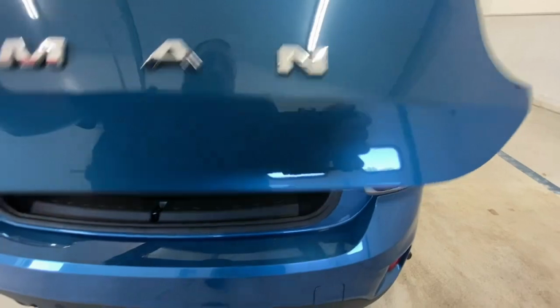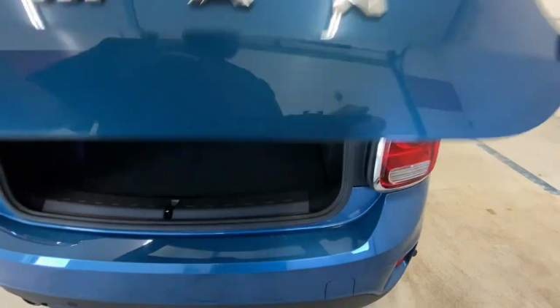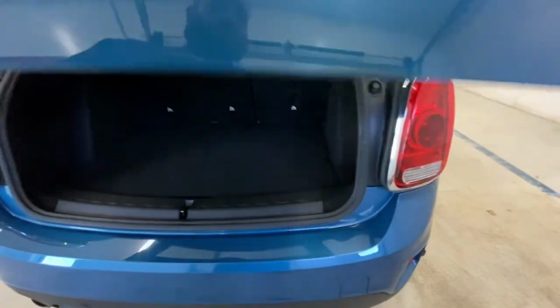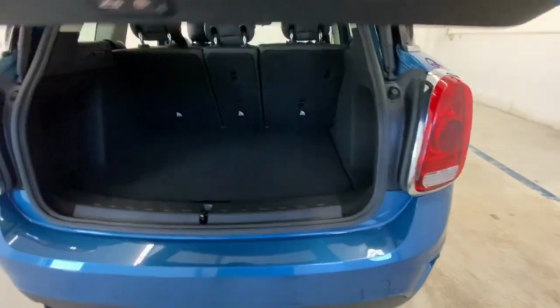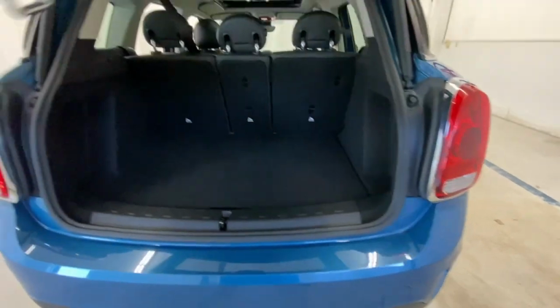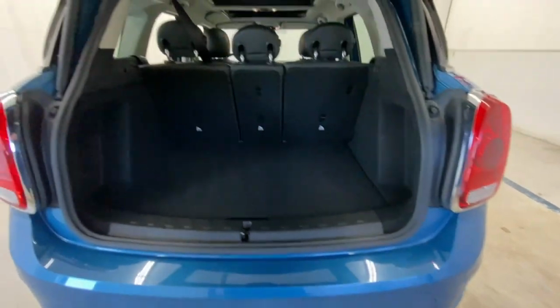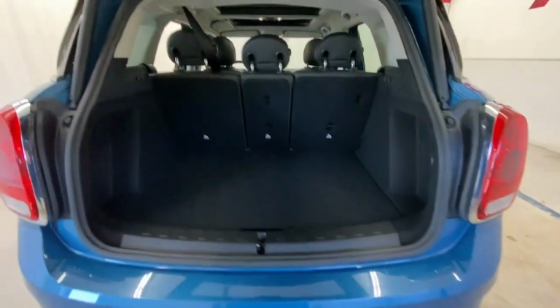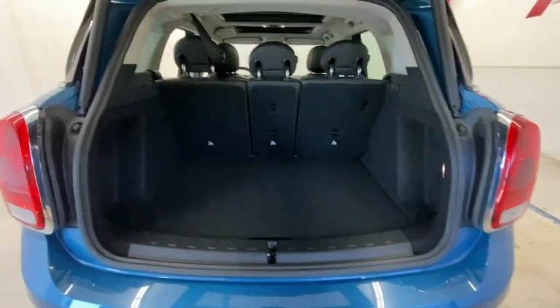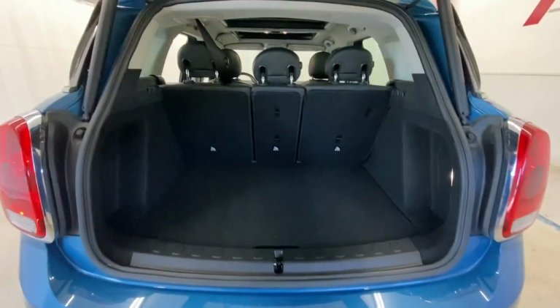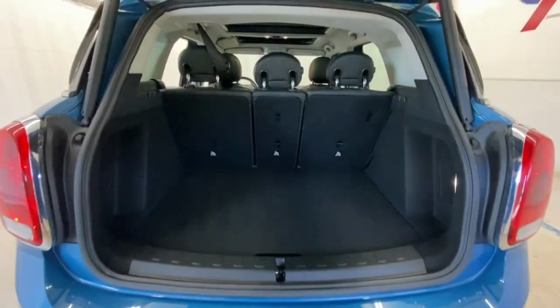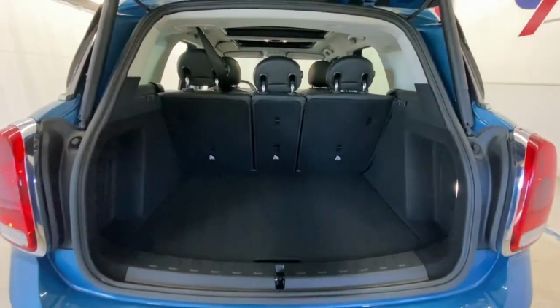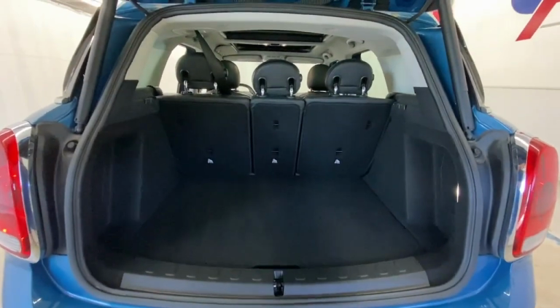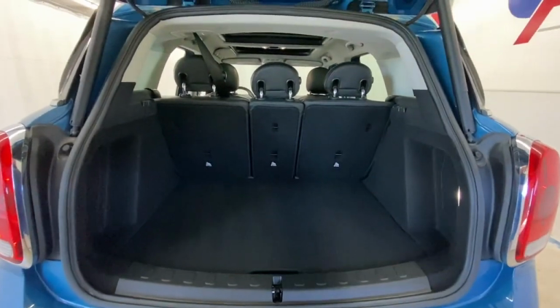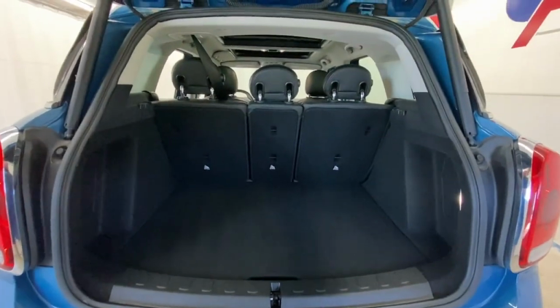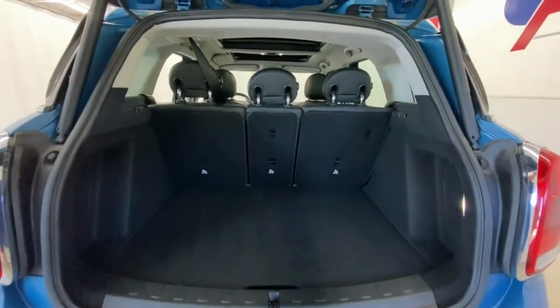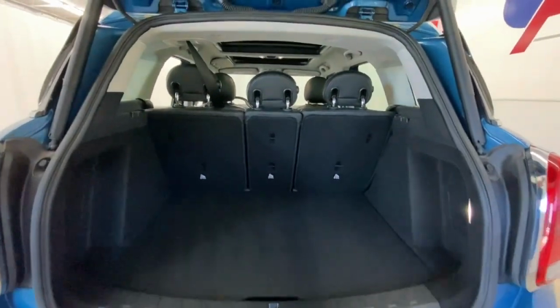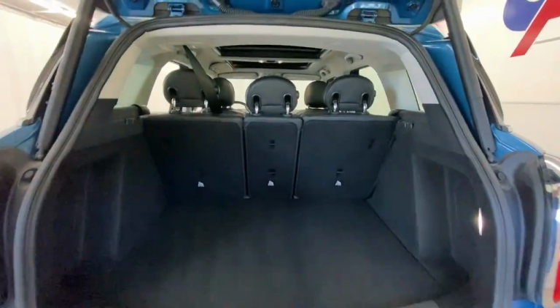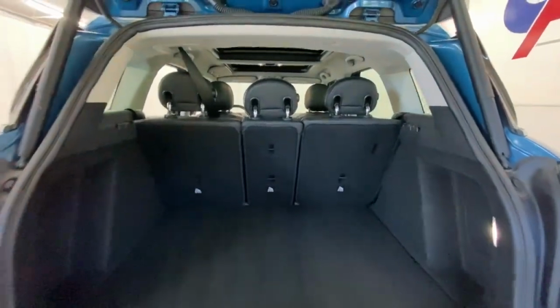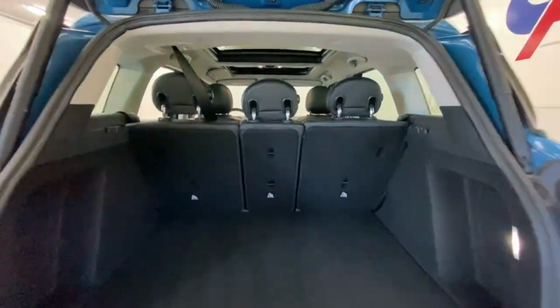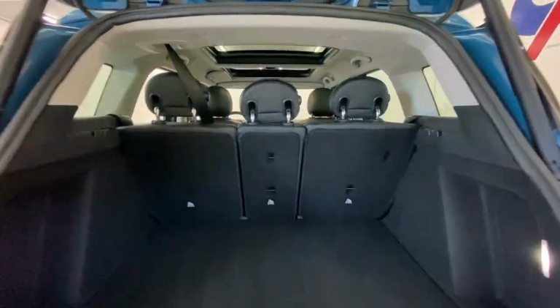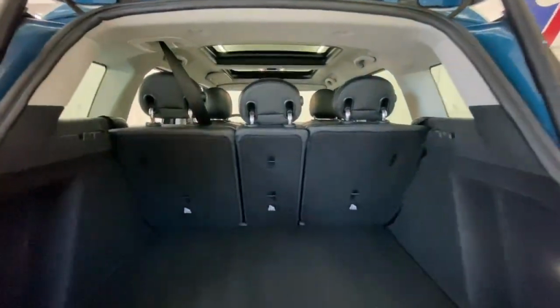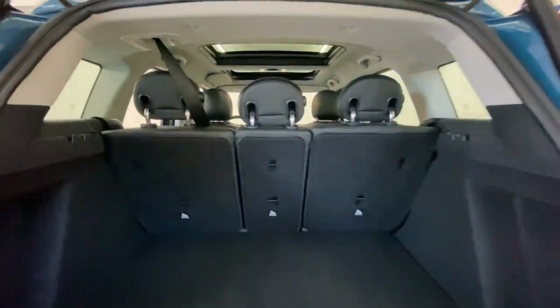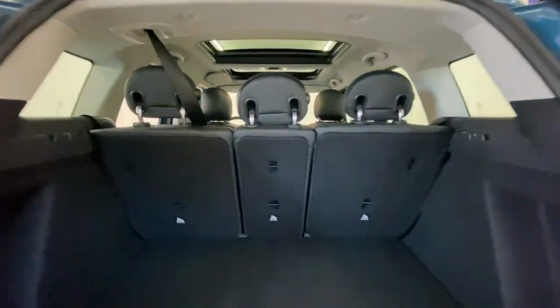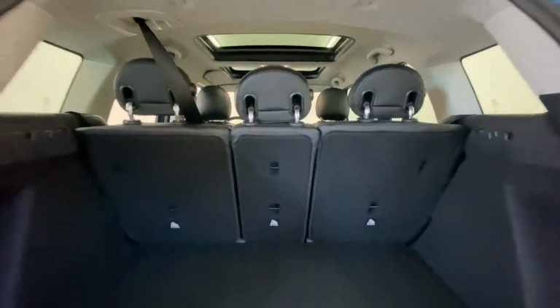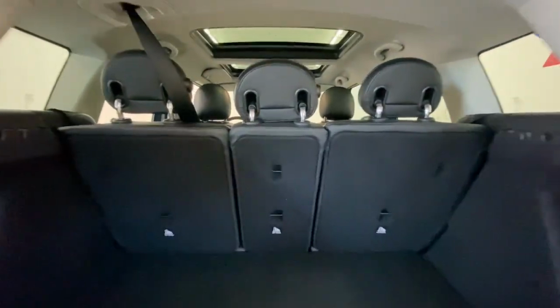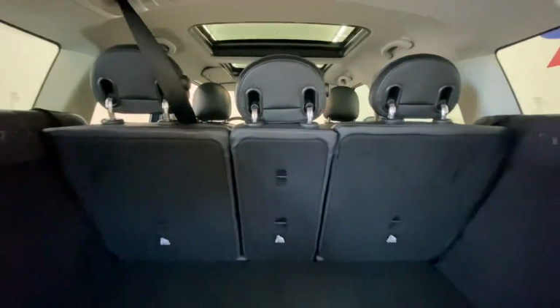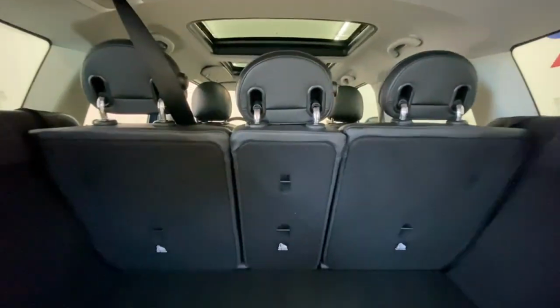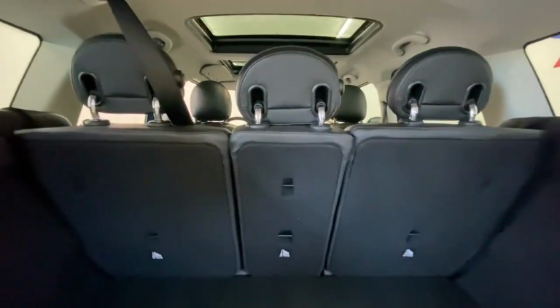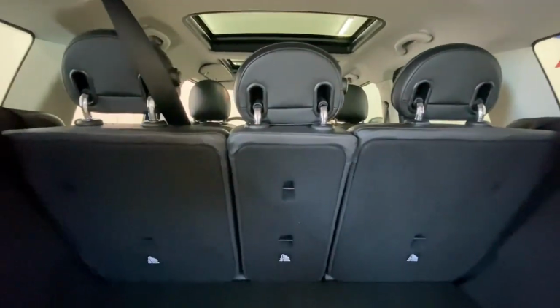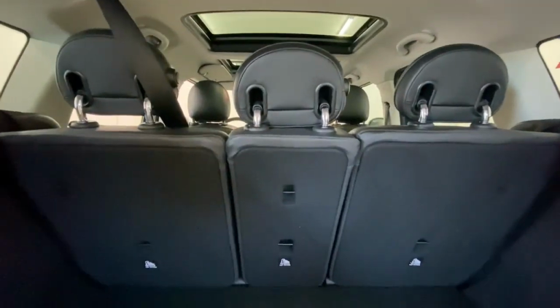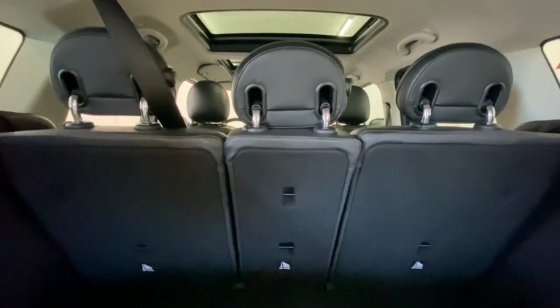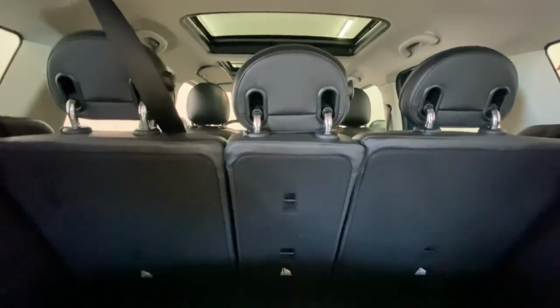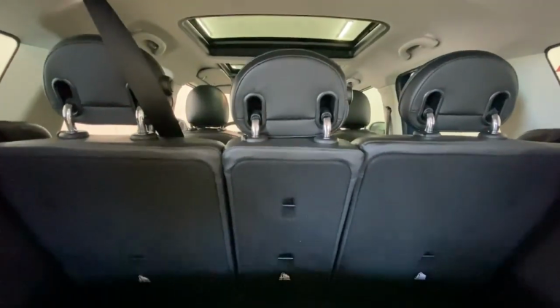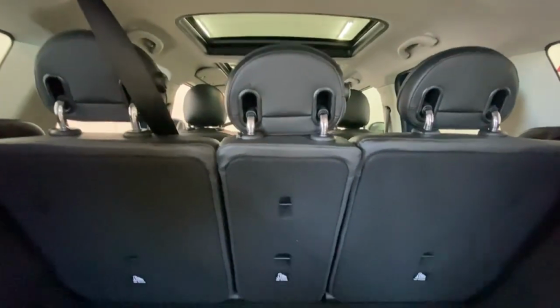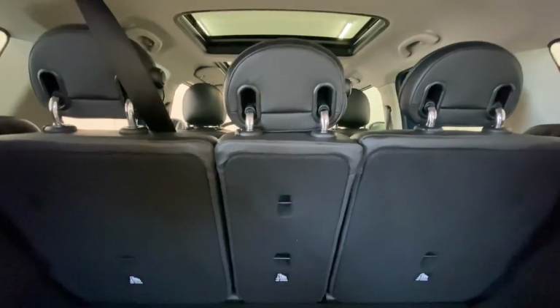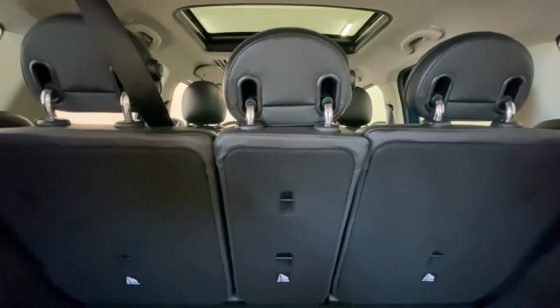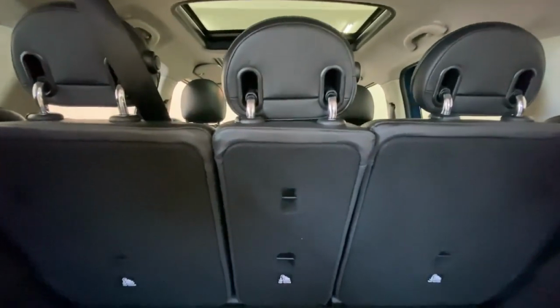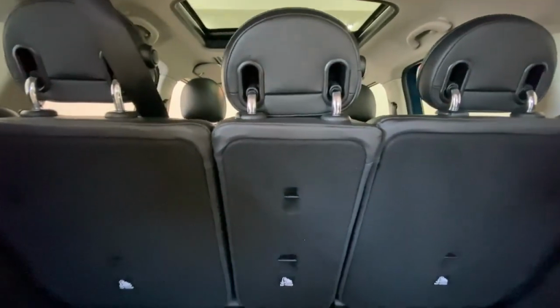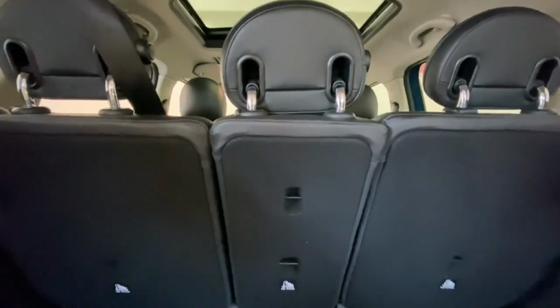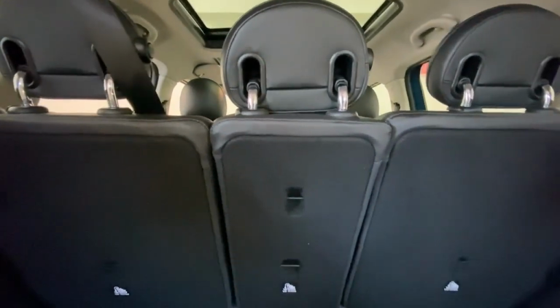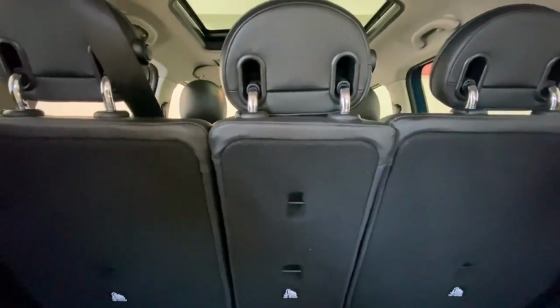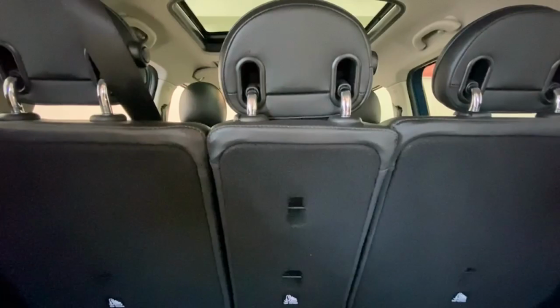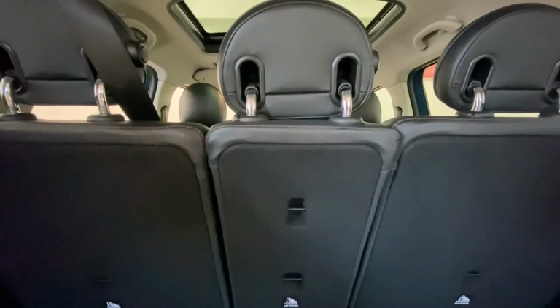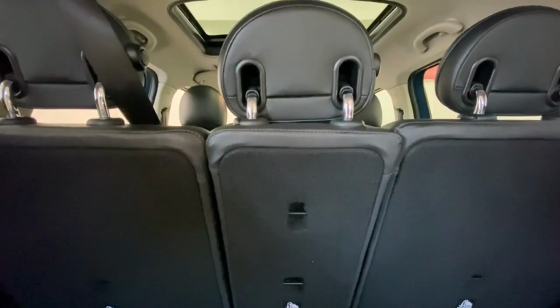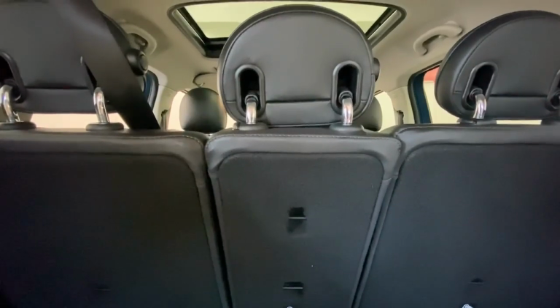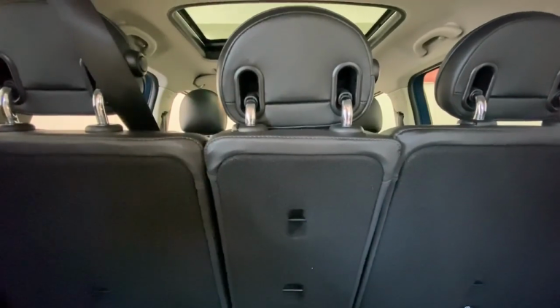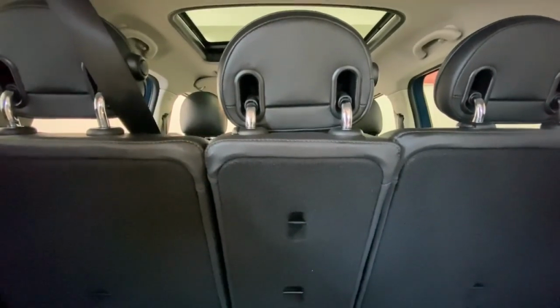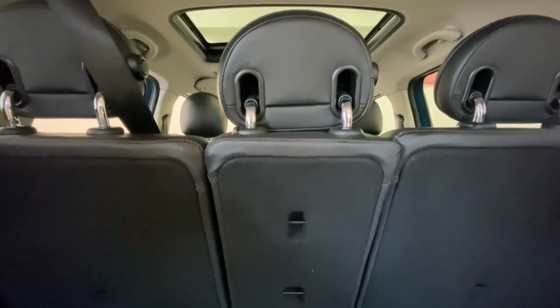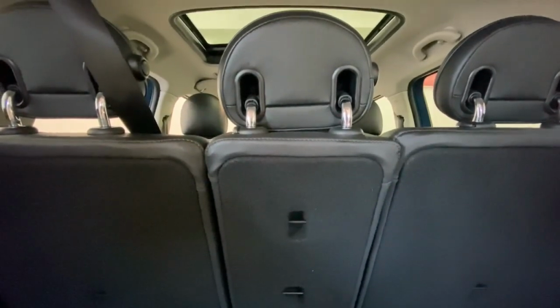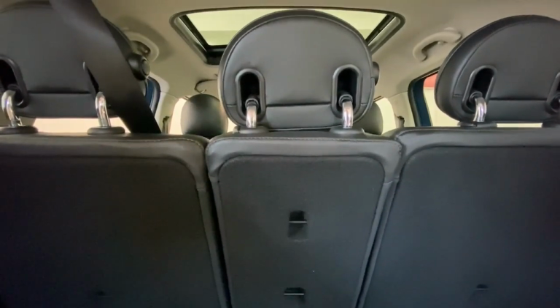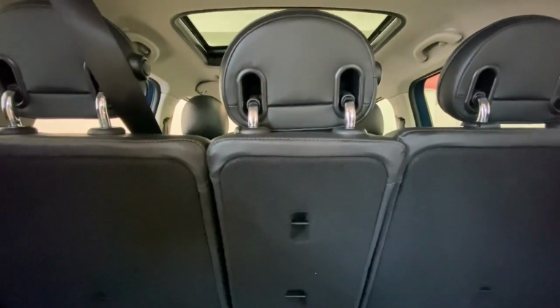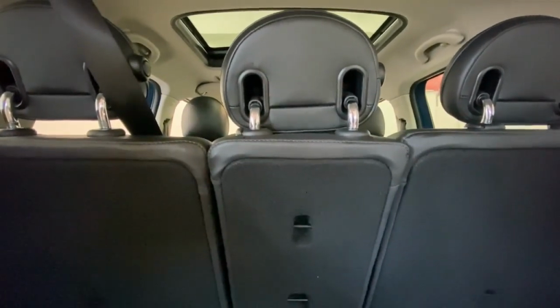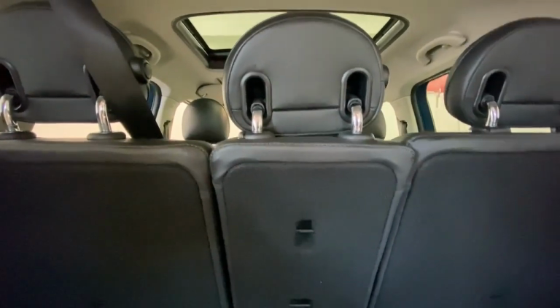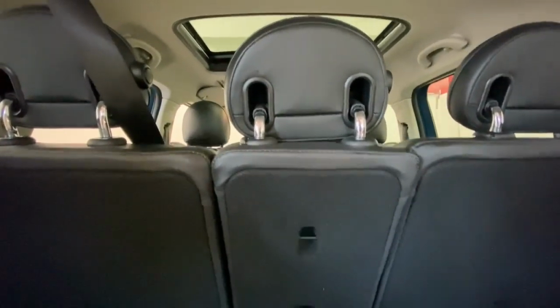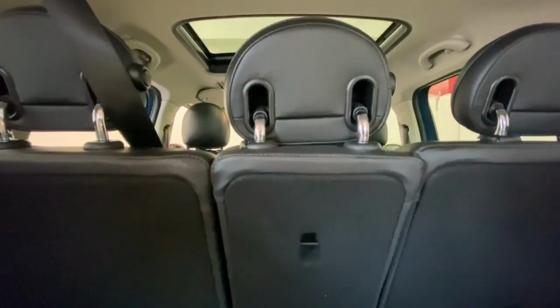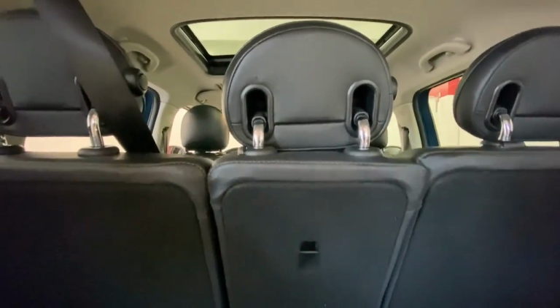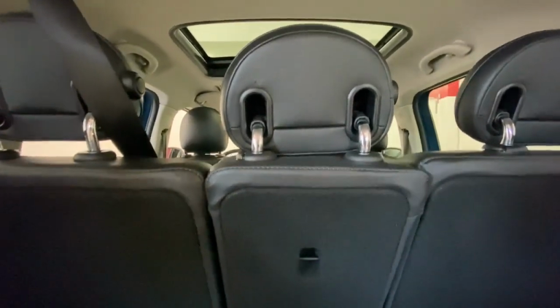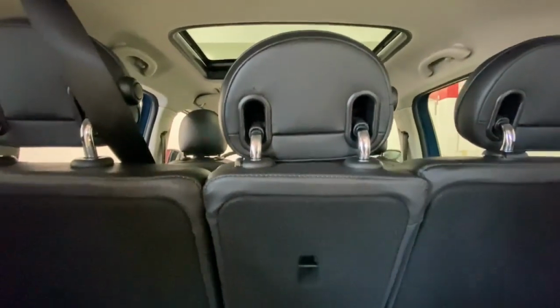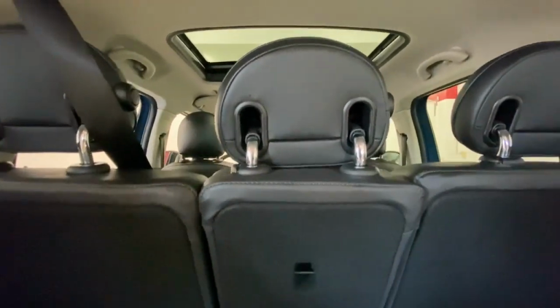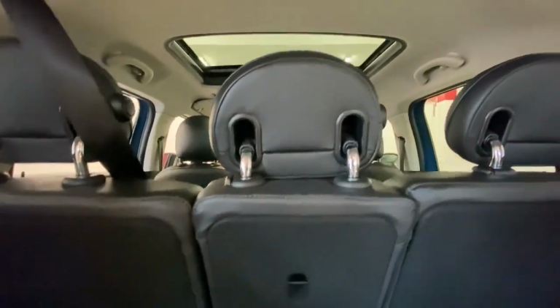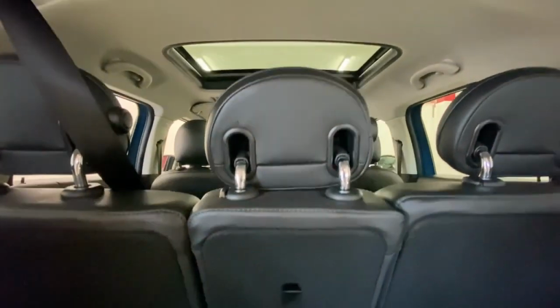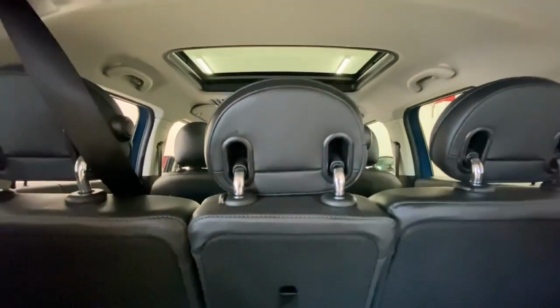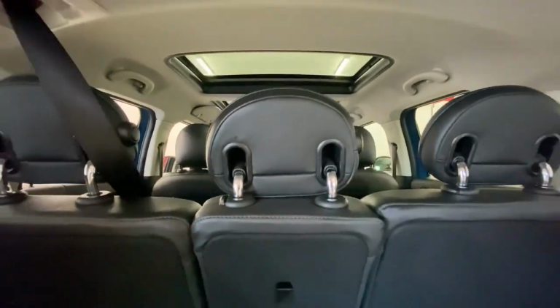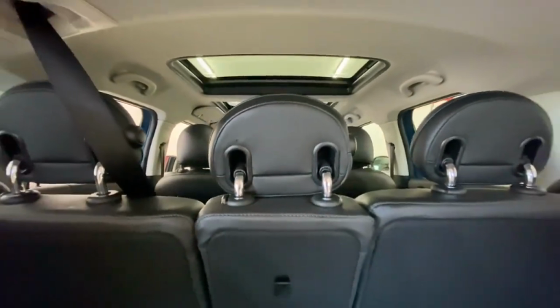Make weekend getaways a blast in this sprightly Countryman. Come in for a fun and easy test drive — our team will make it the best part of your day.